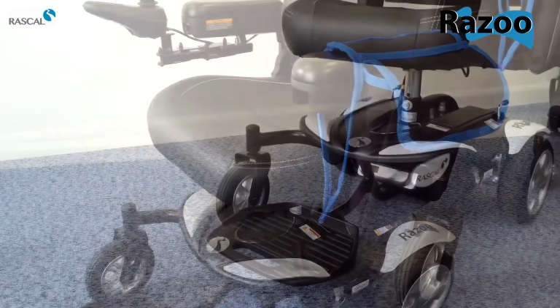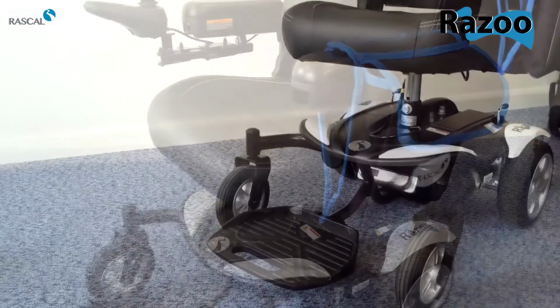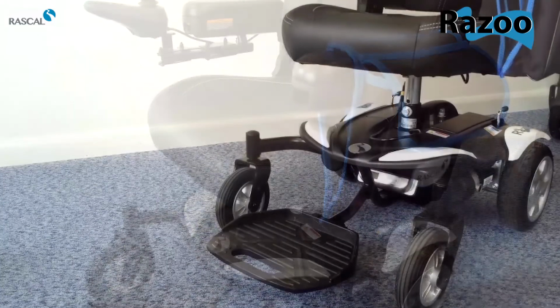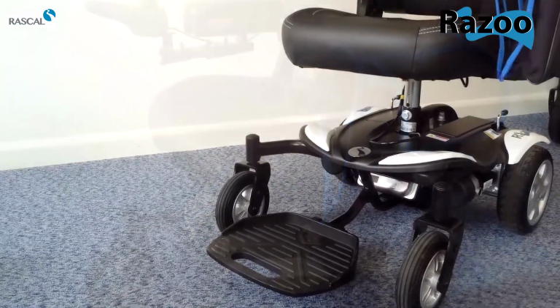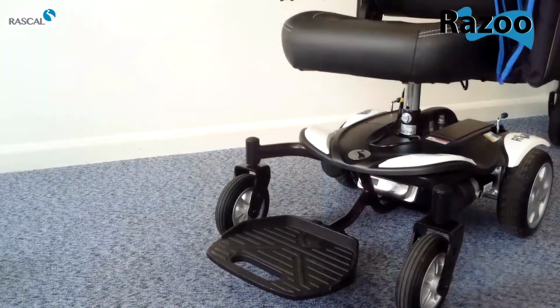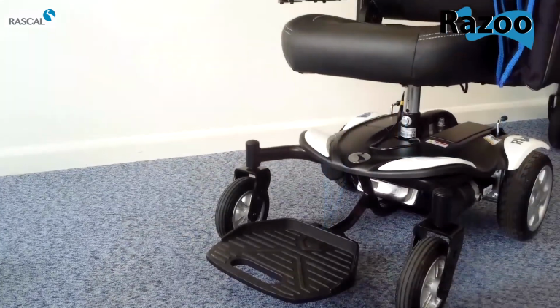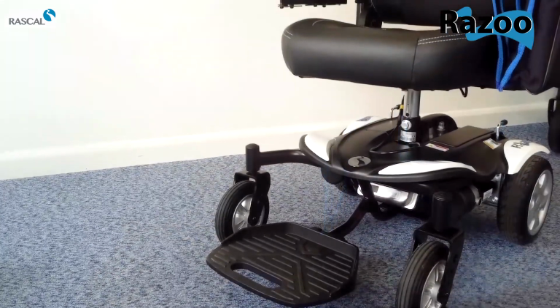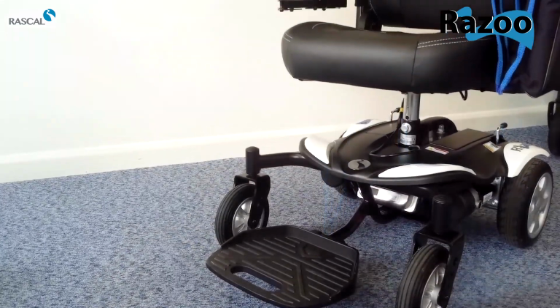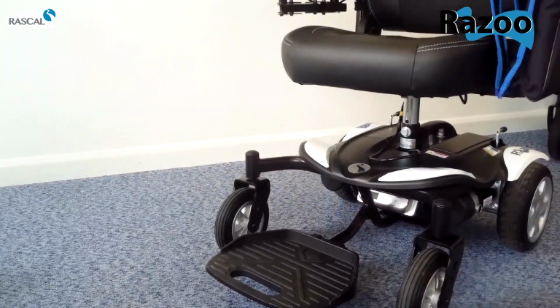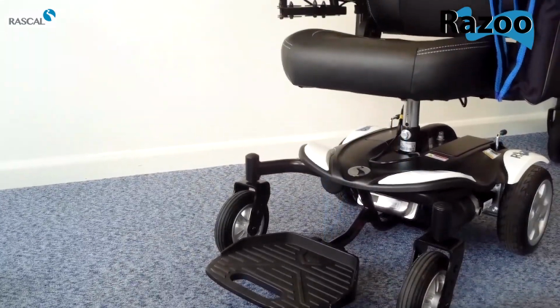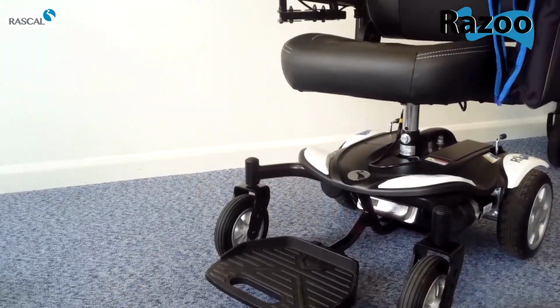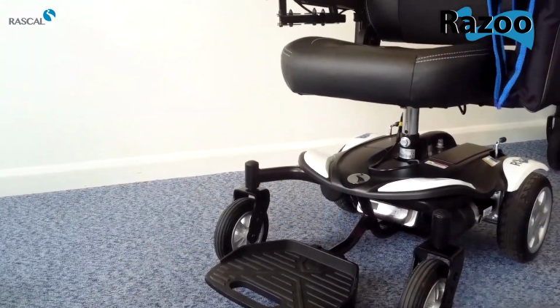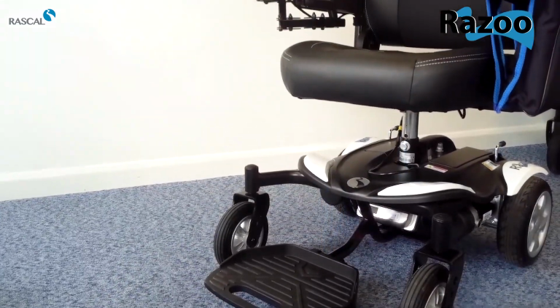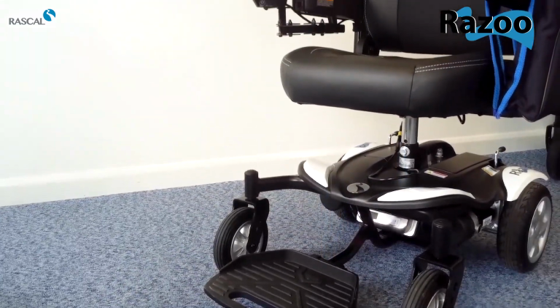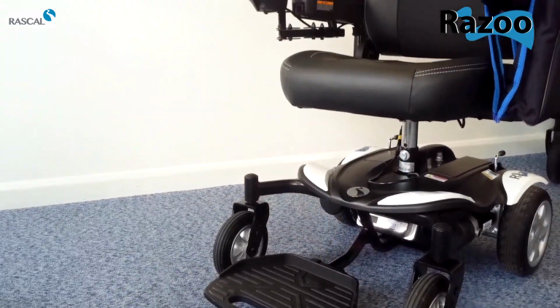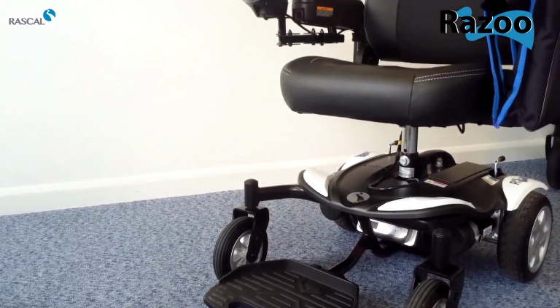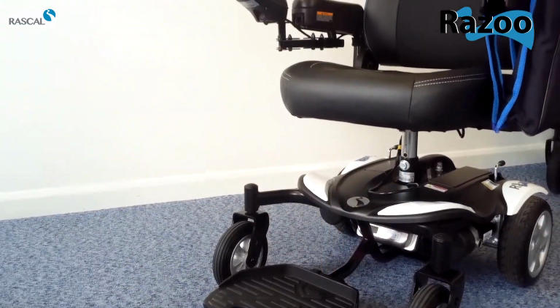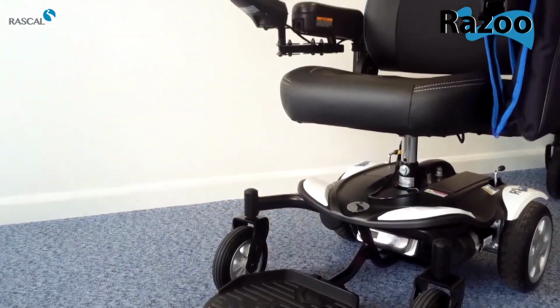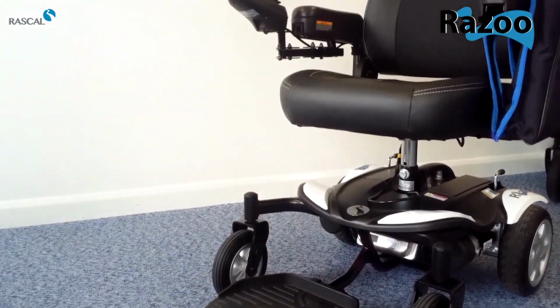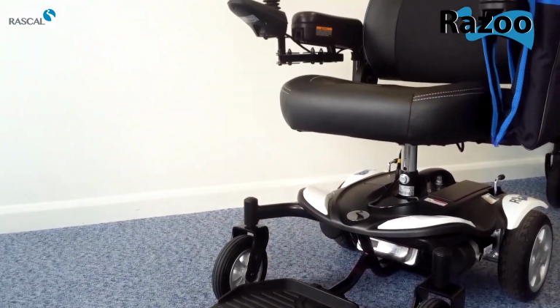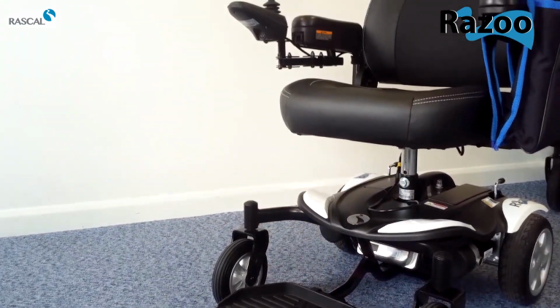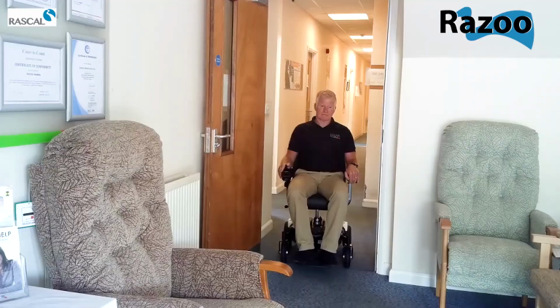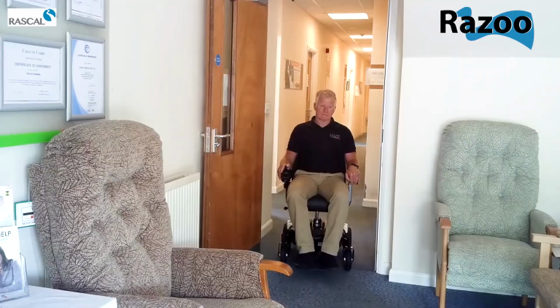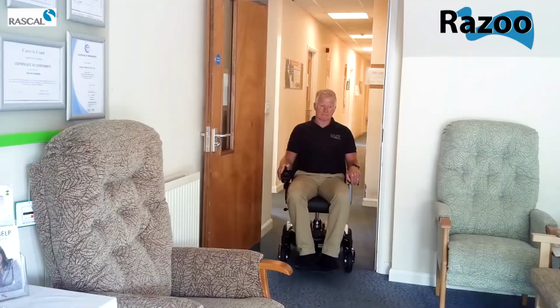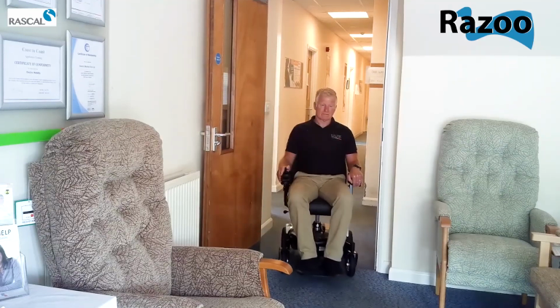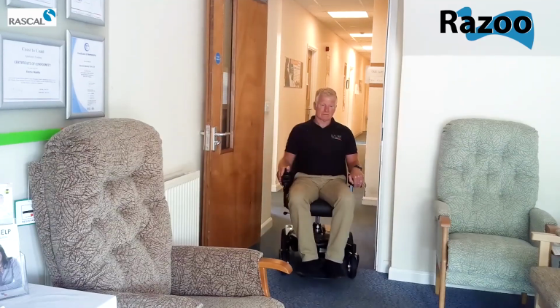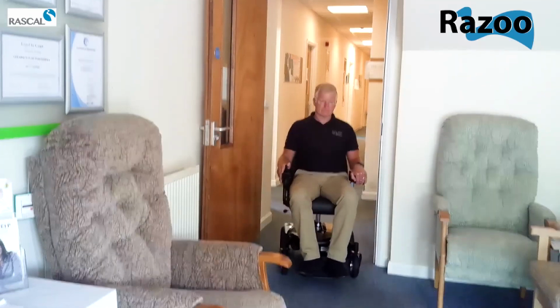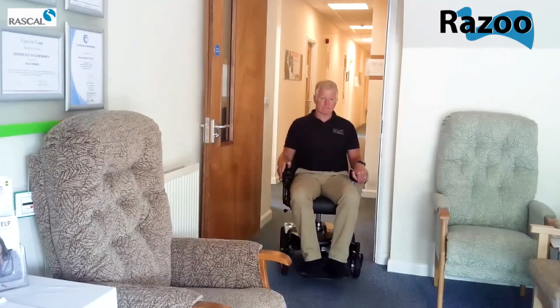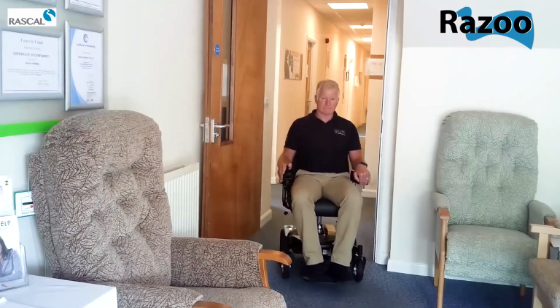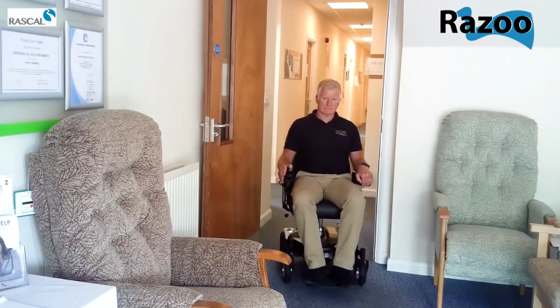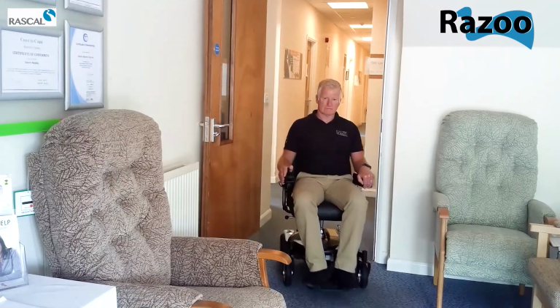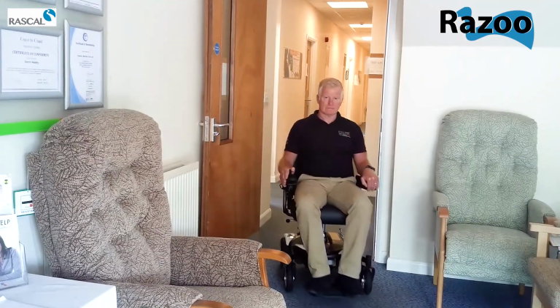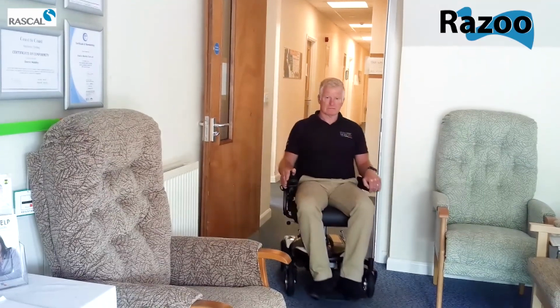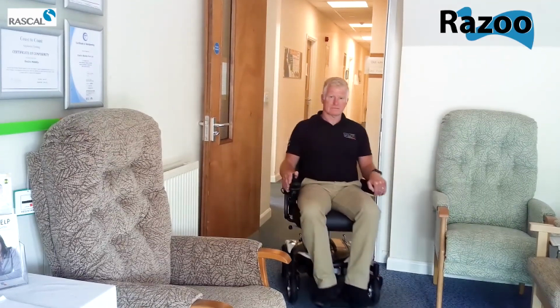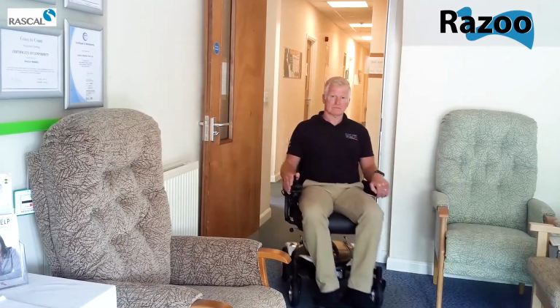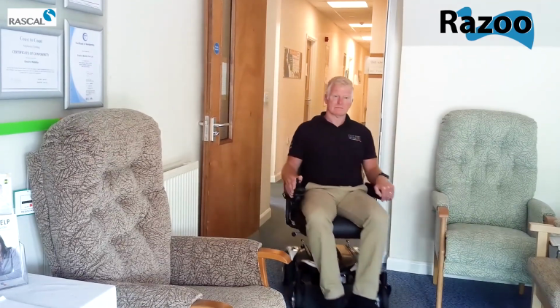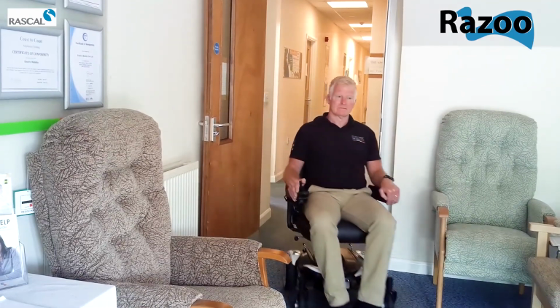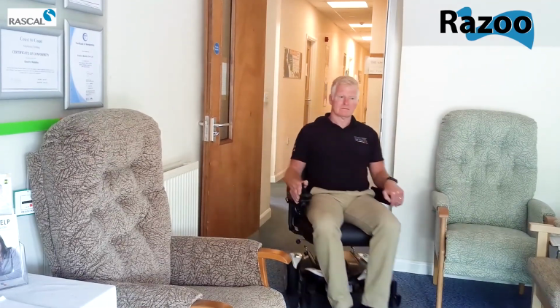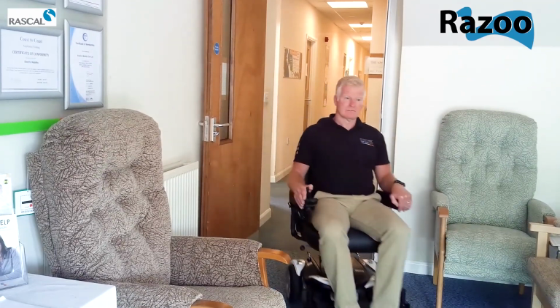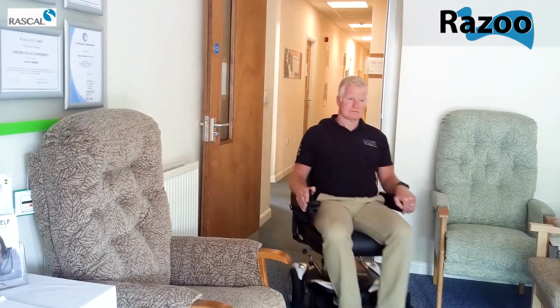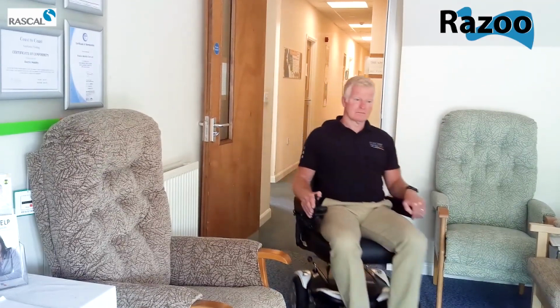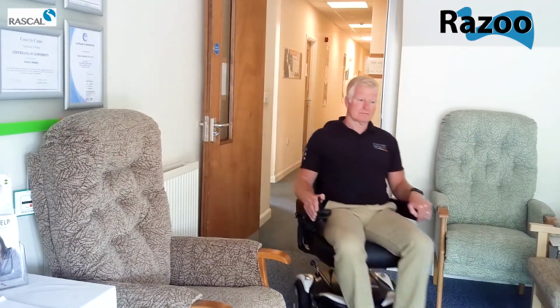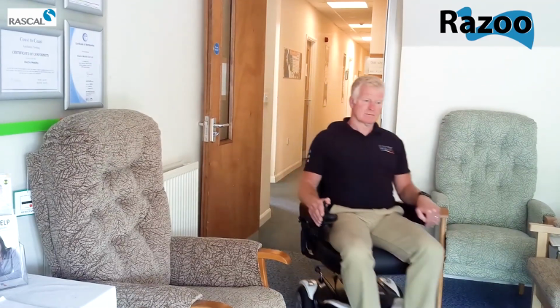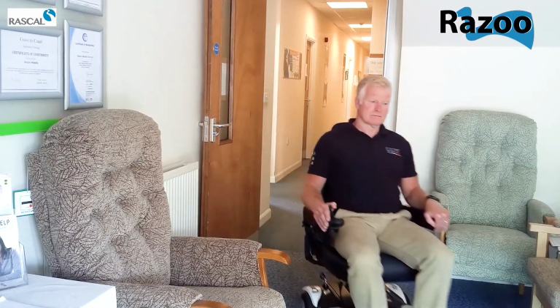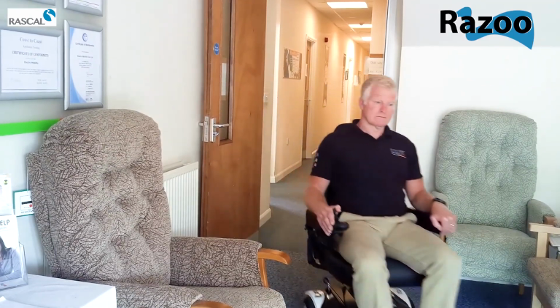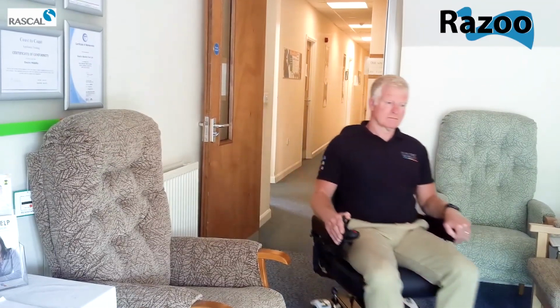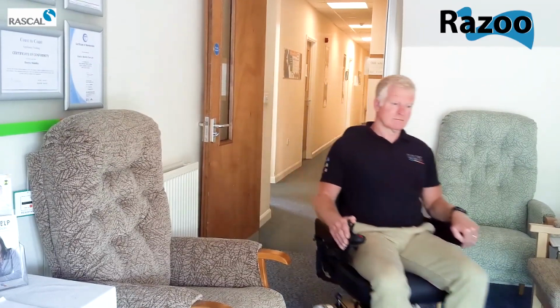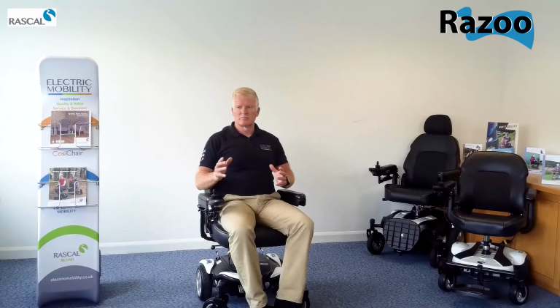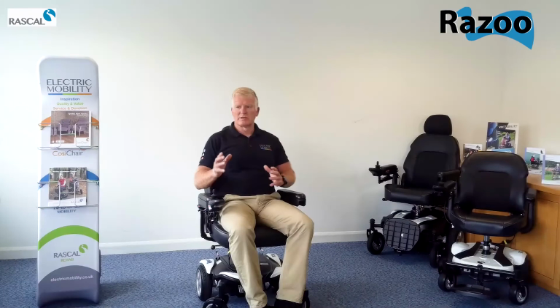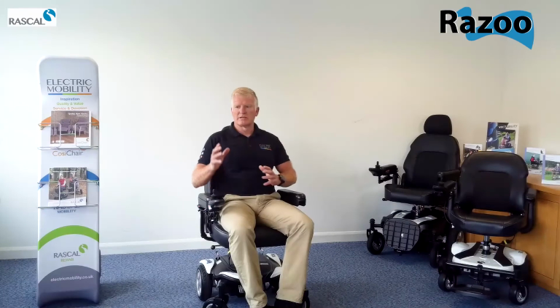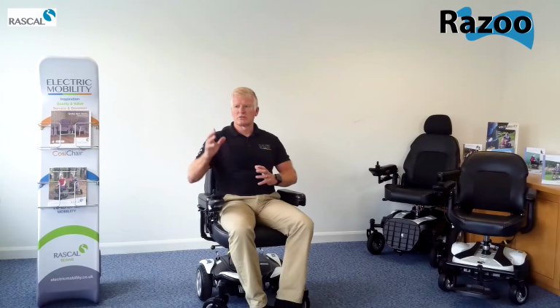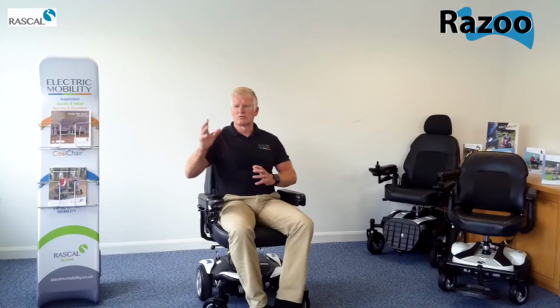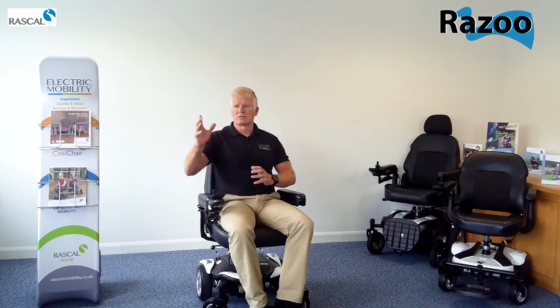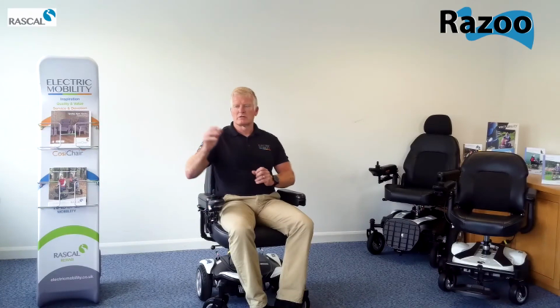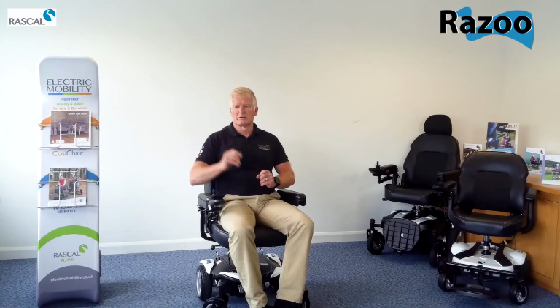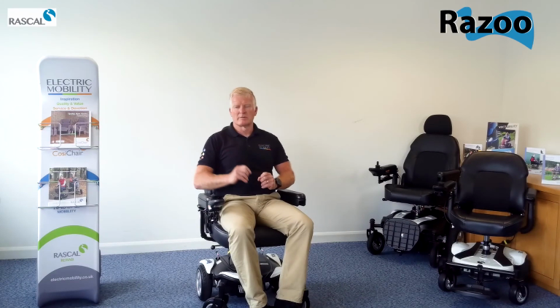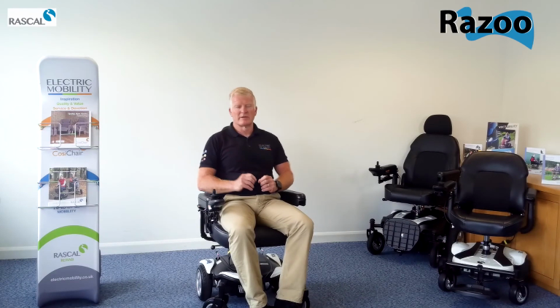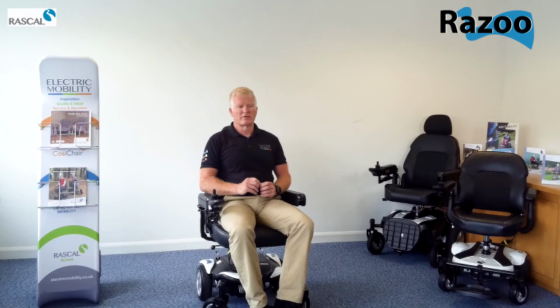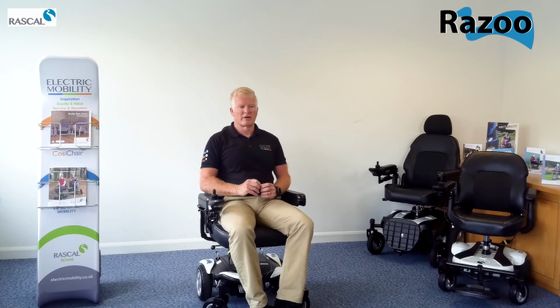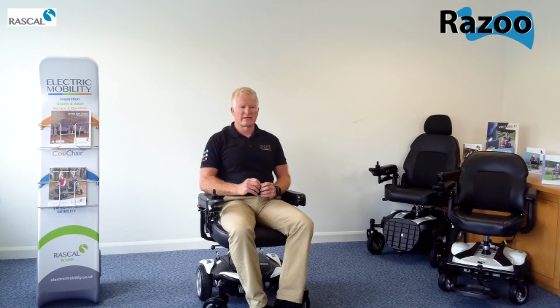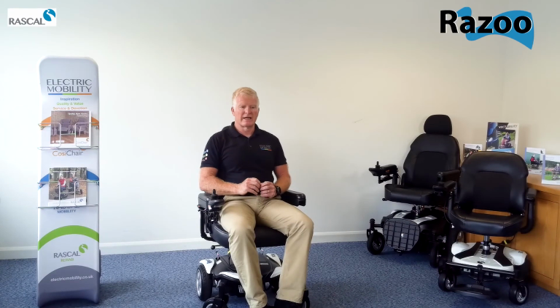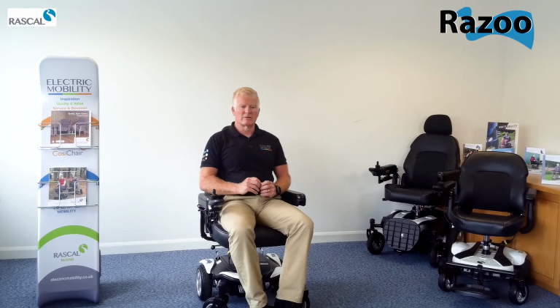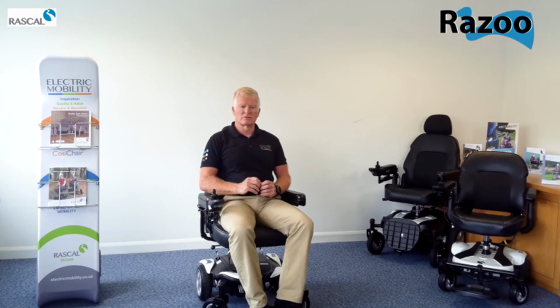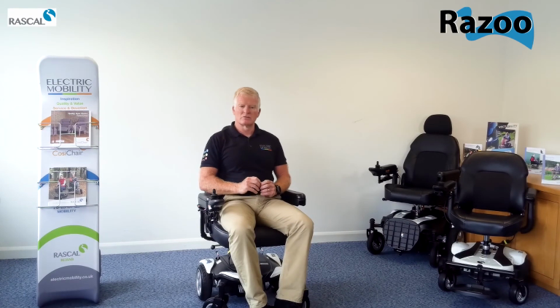Let's see how the chair performs. Very compact chair, great for indoors but it's also going to be great outdoors.